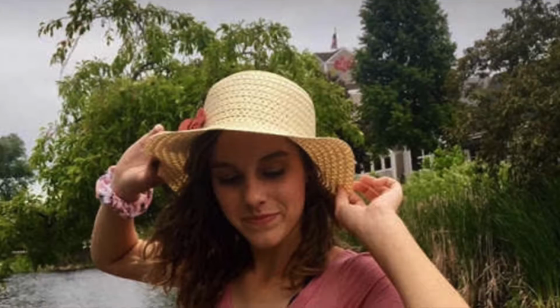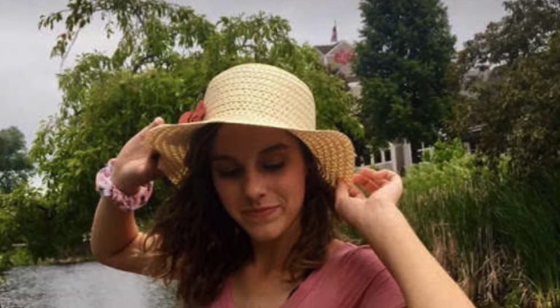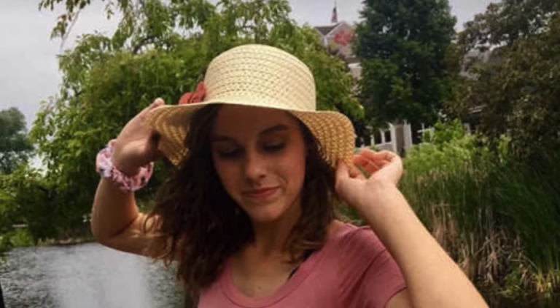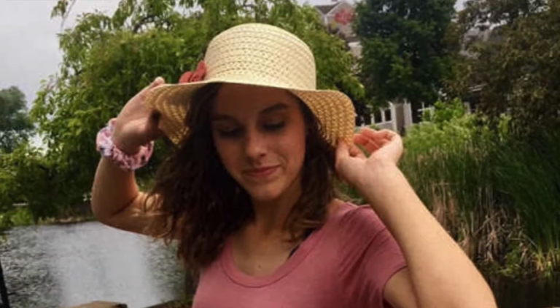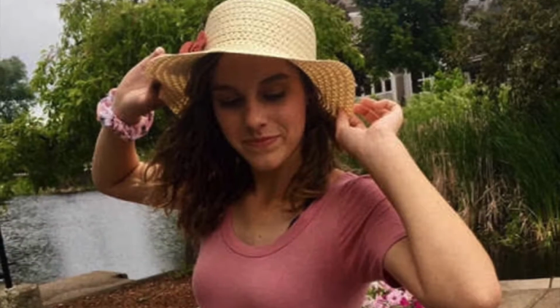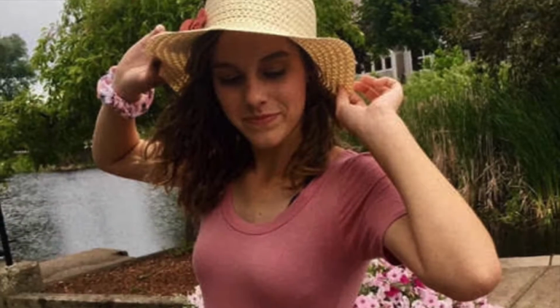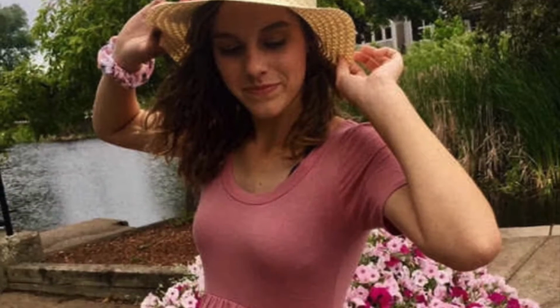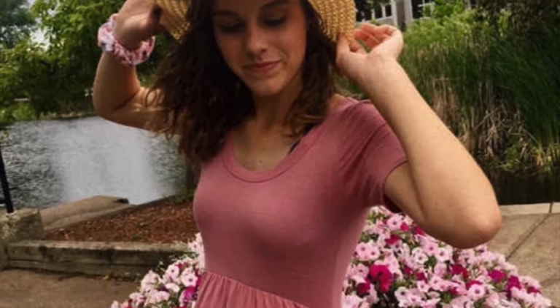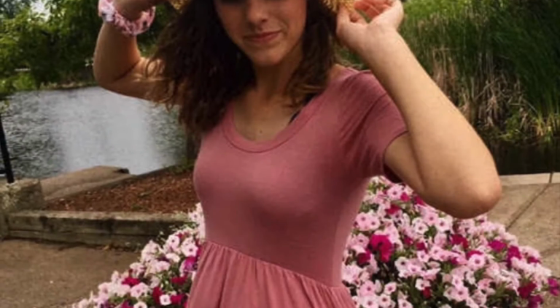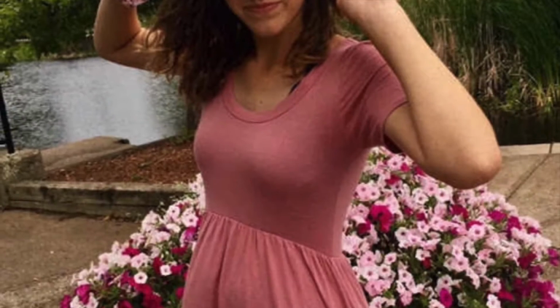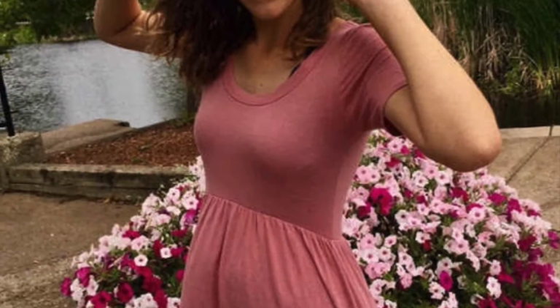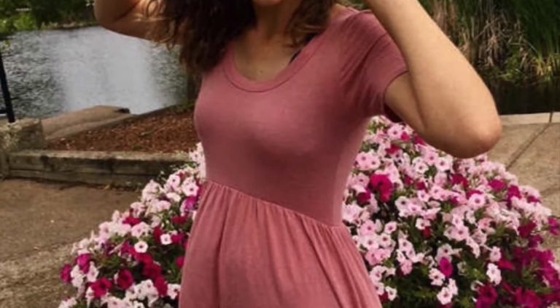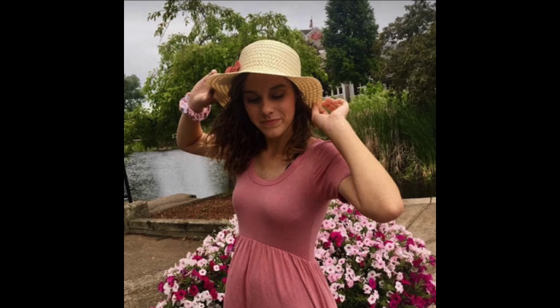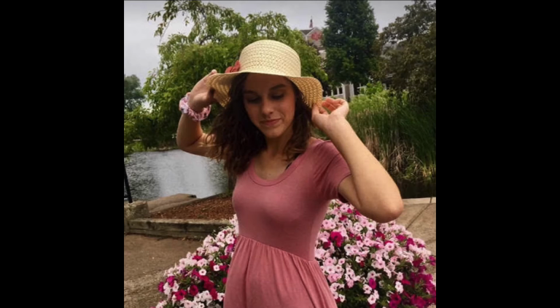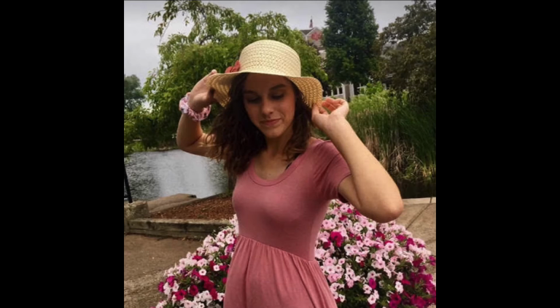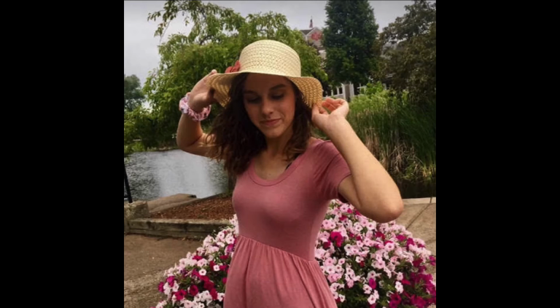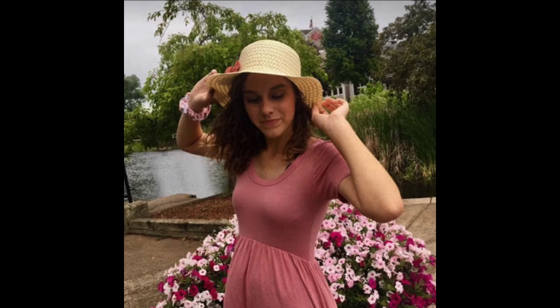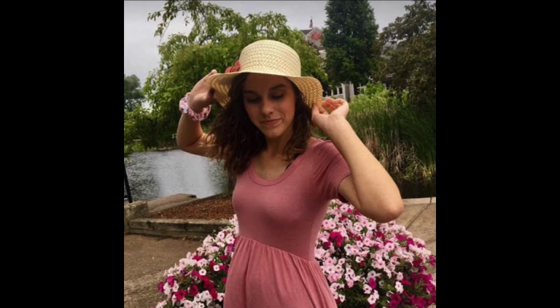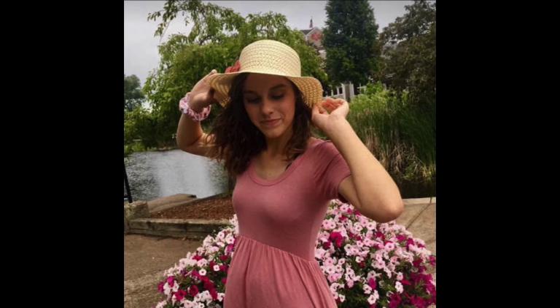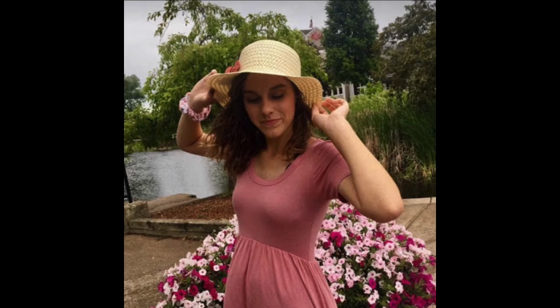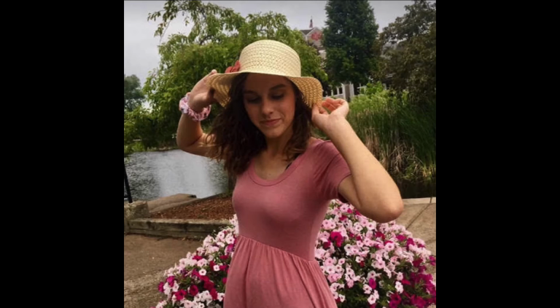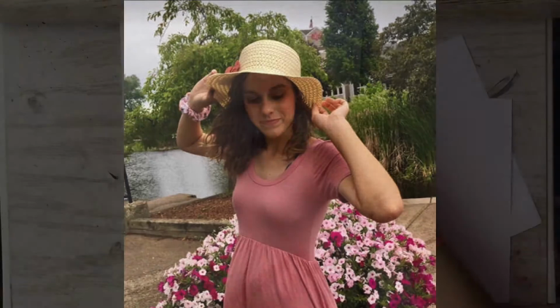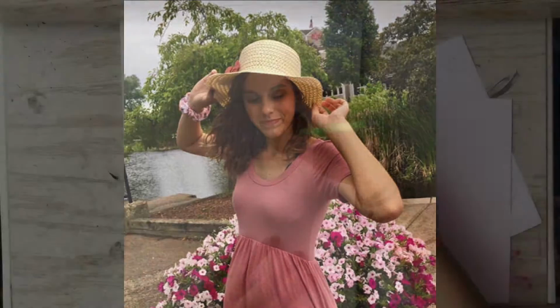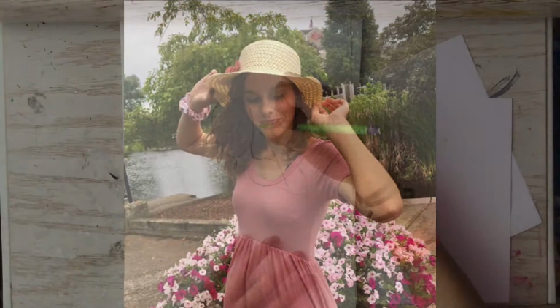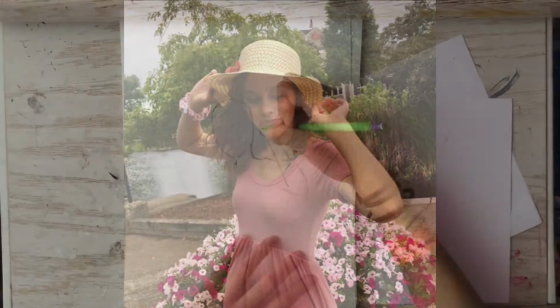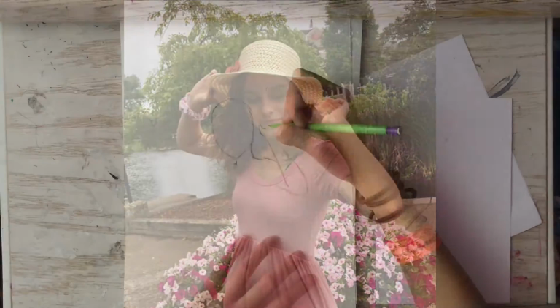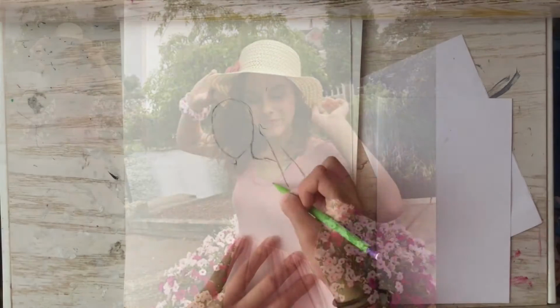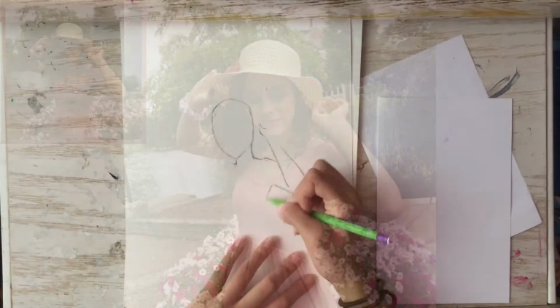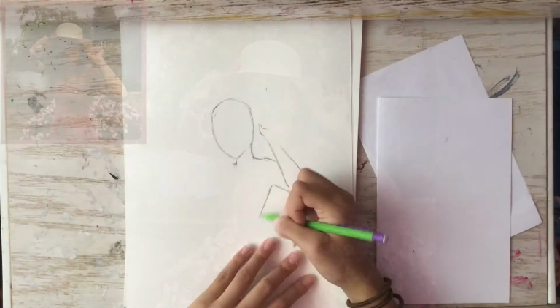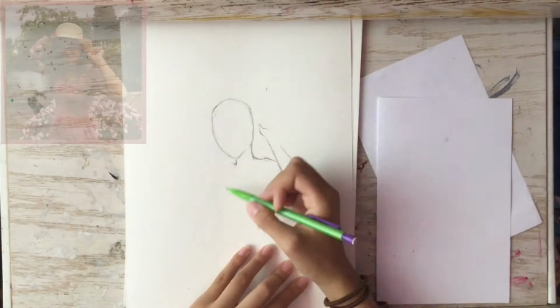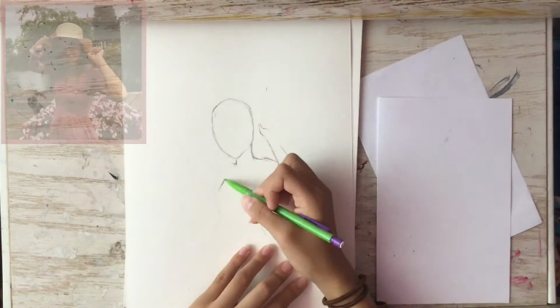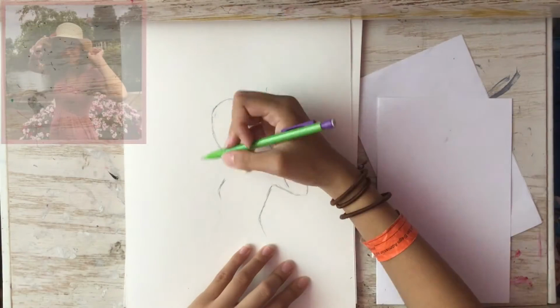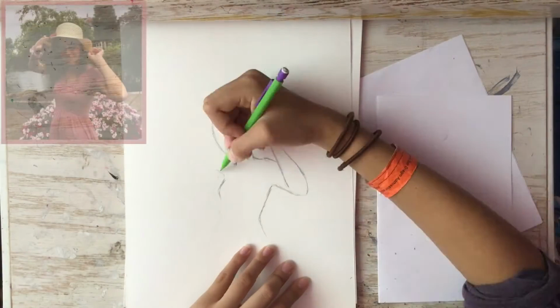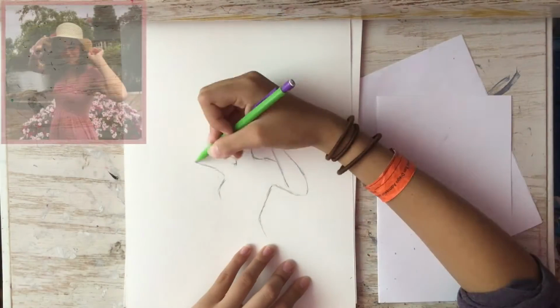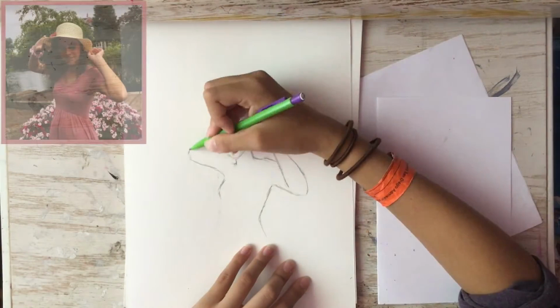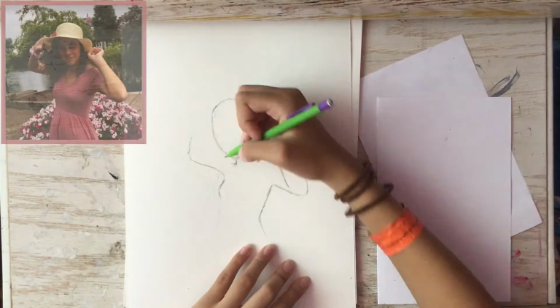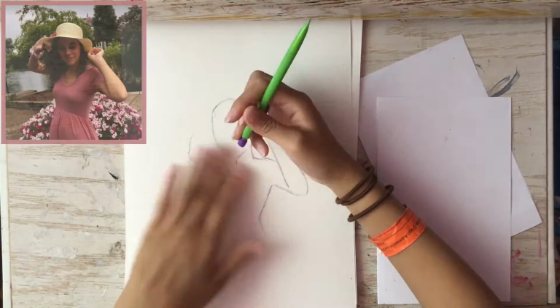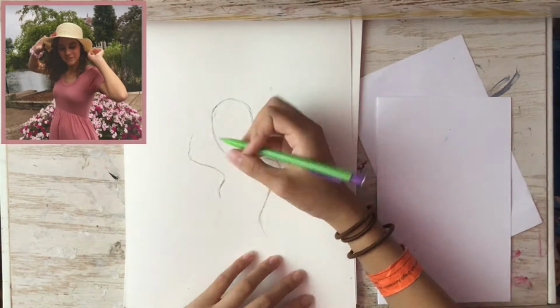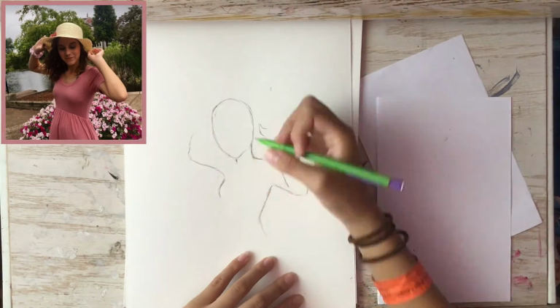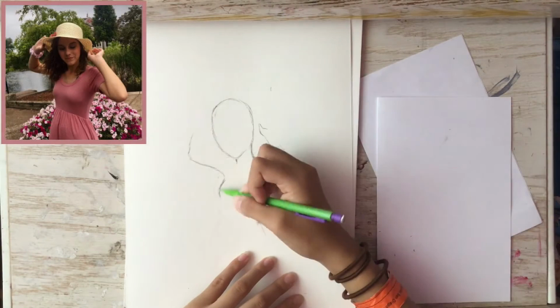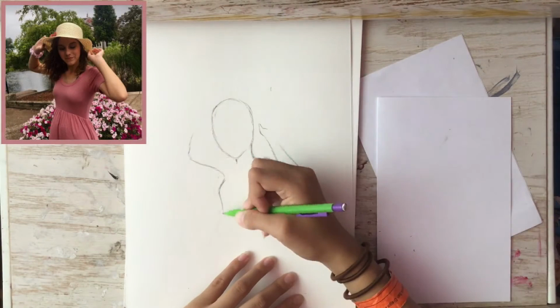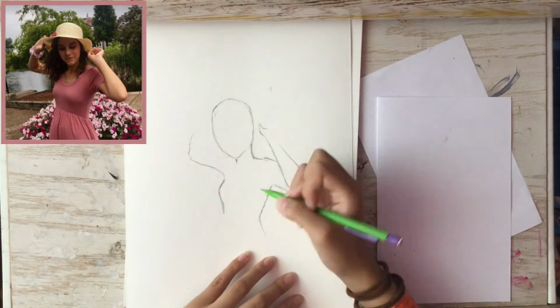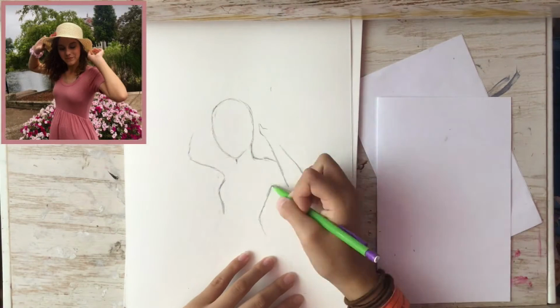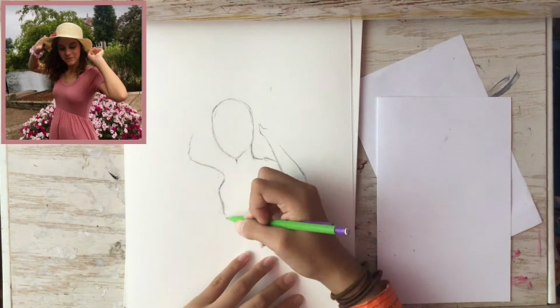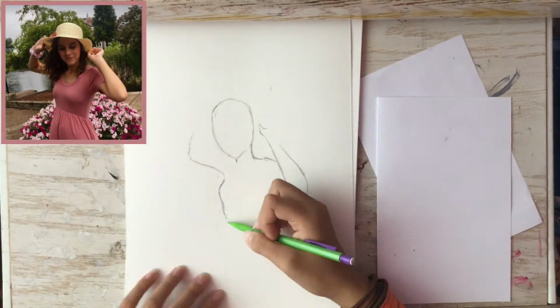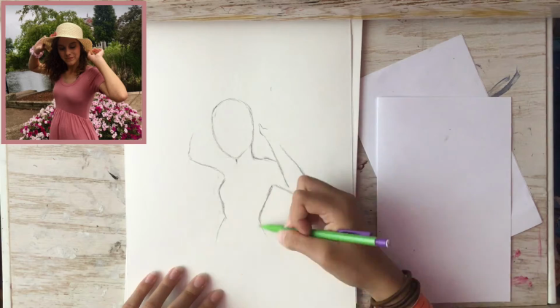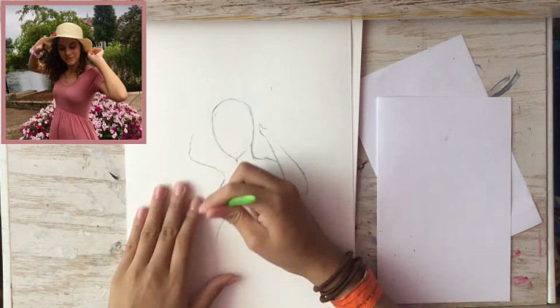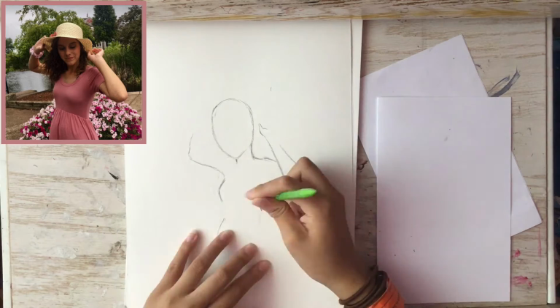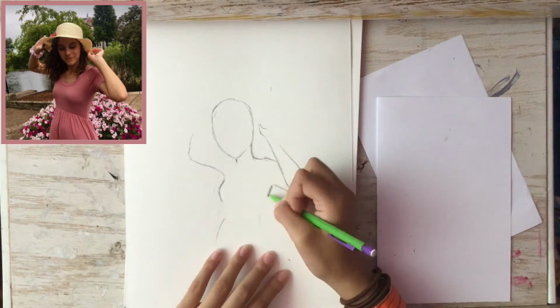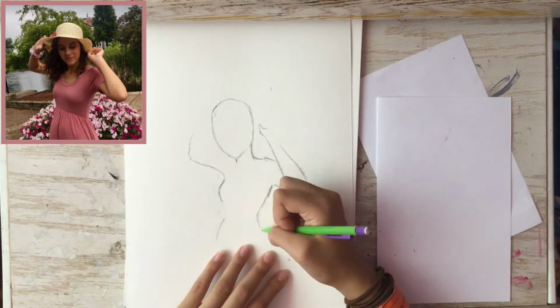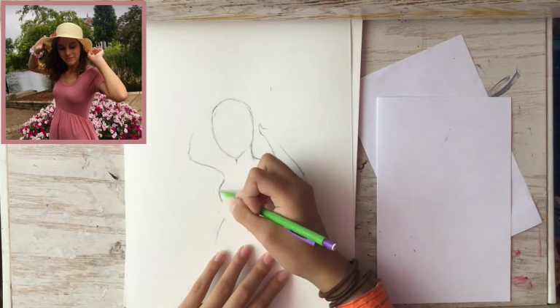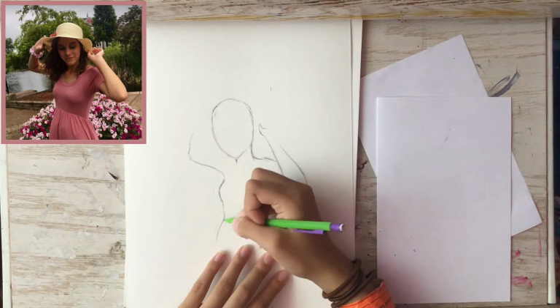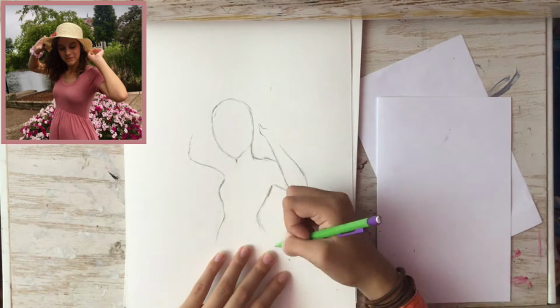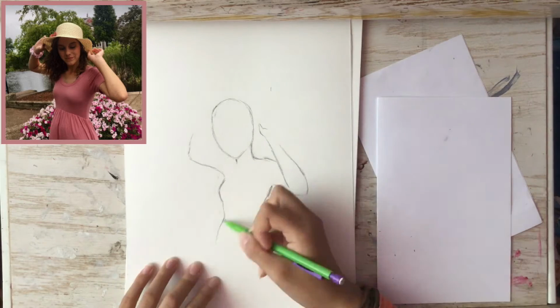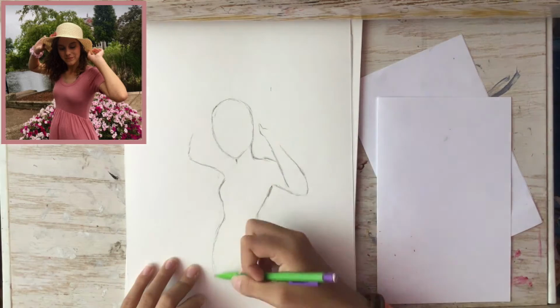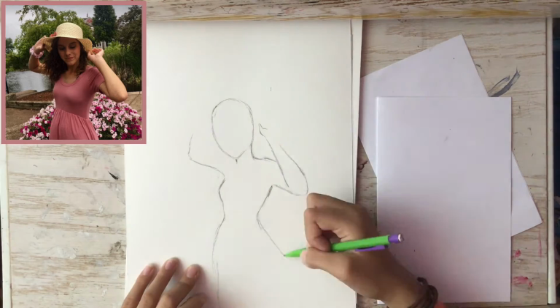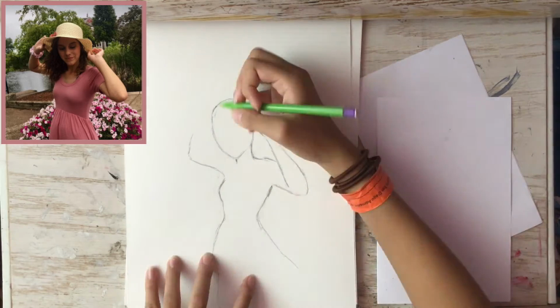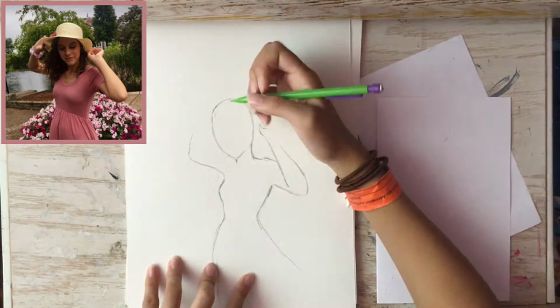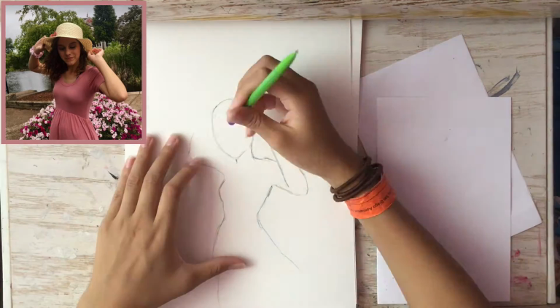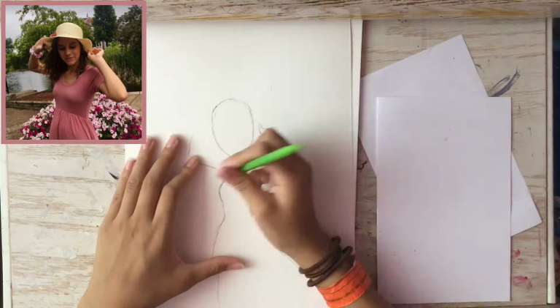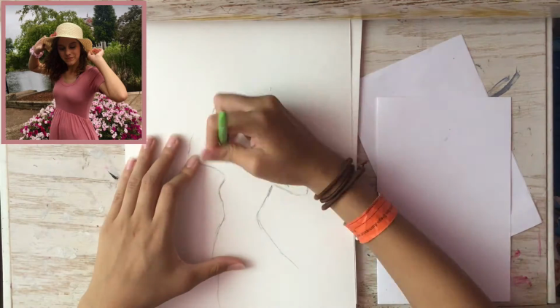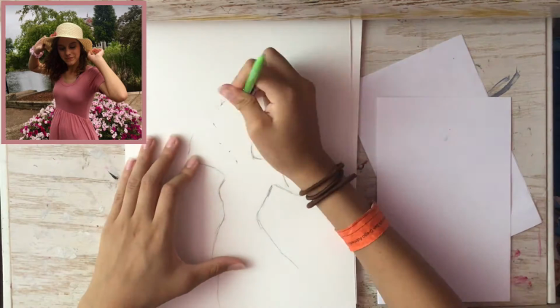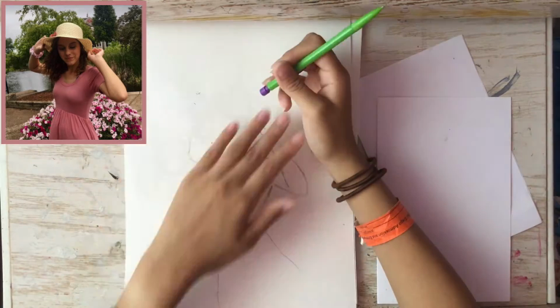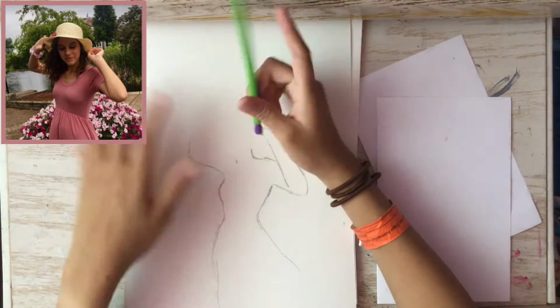Hi there! Kitty Dally here, and for today's anime character, I'm going to be drawing Bernie, as requested by Bernie.